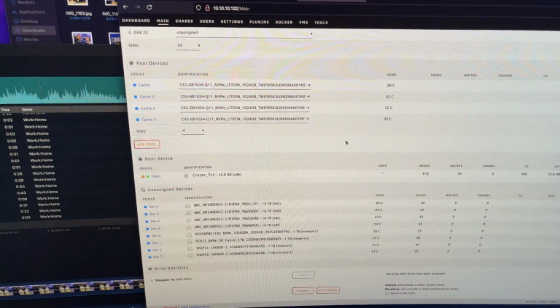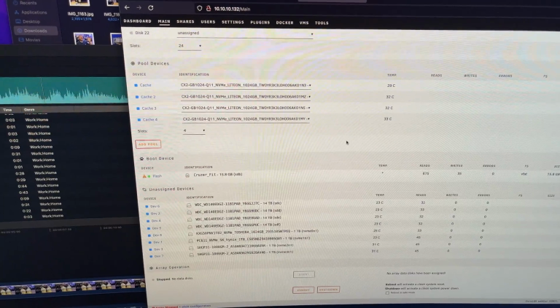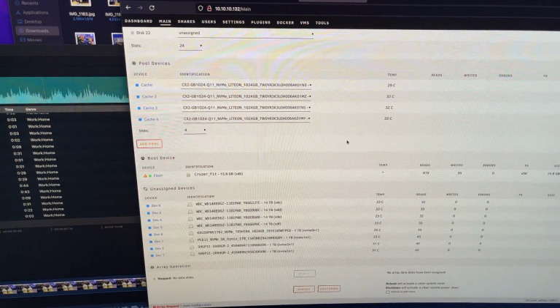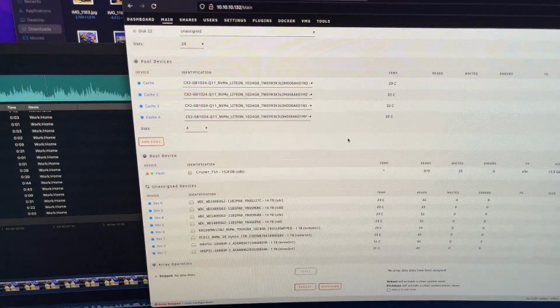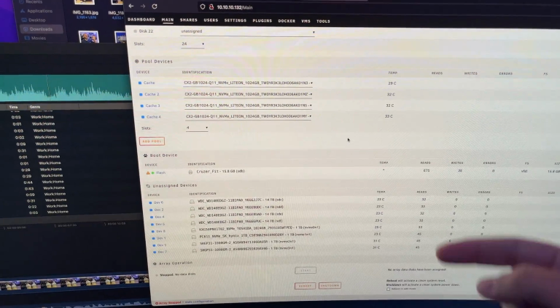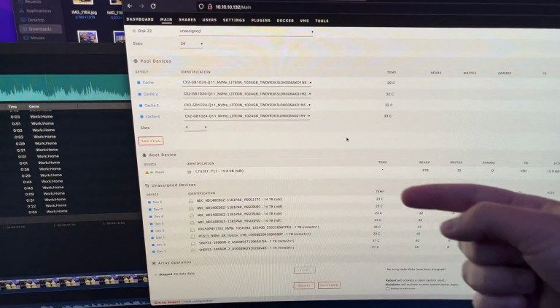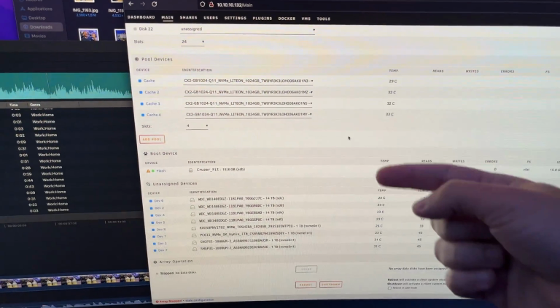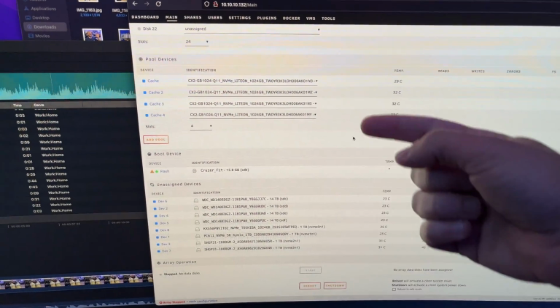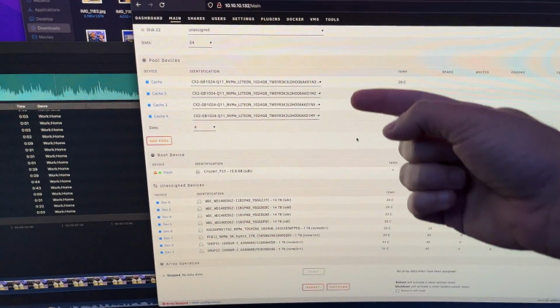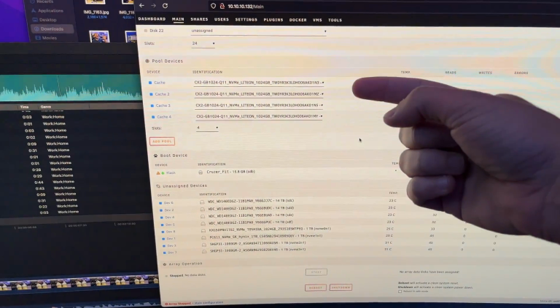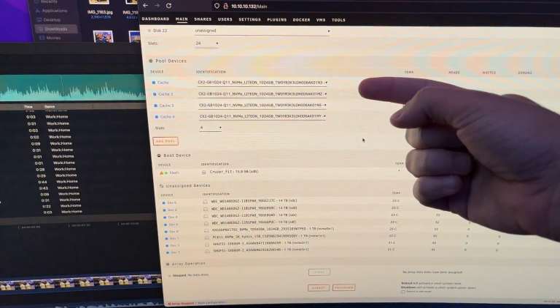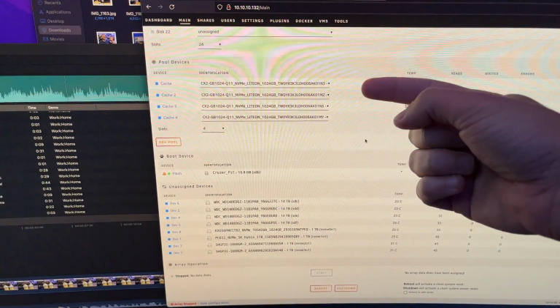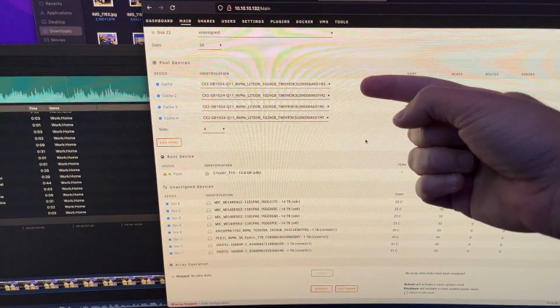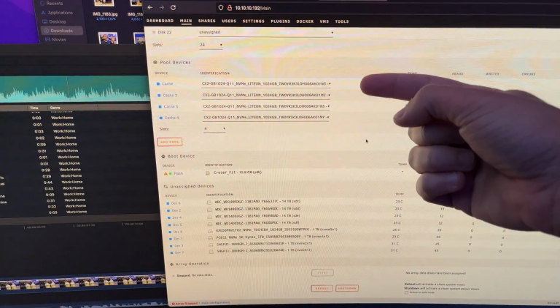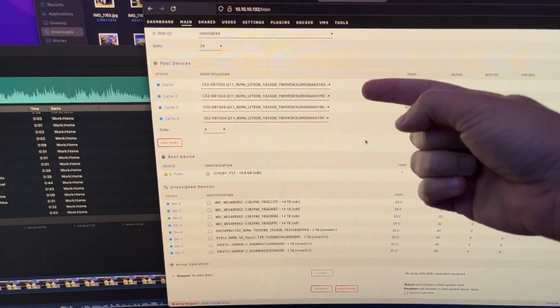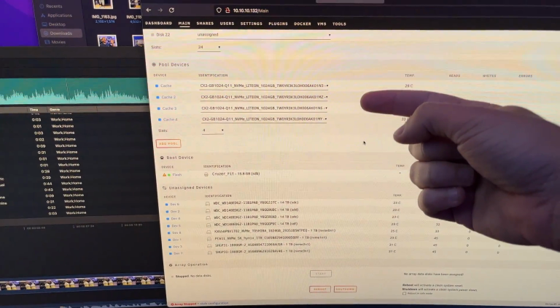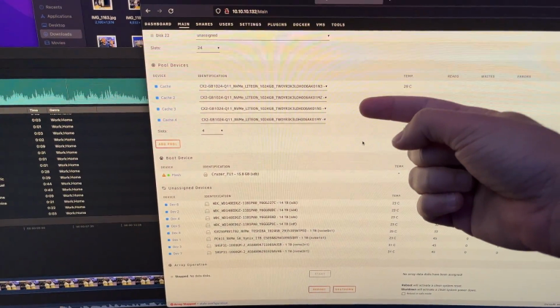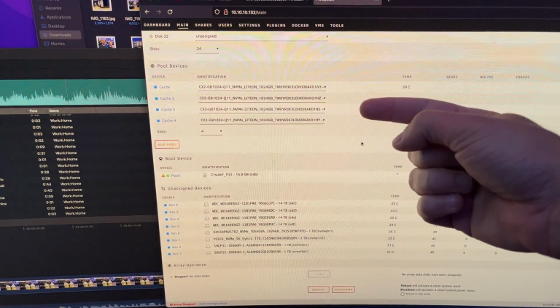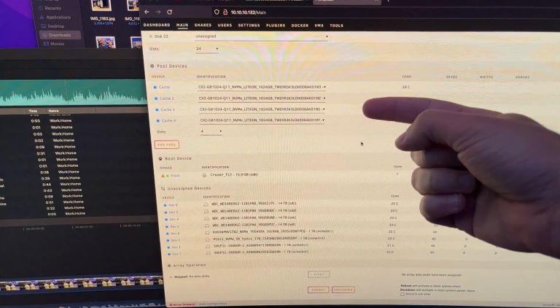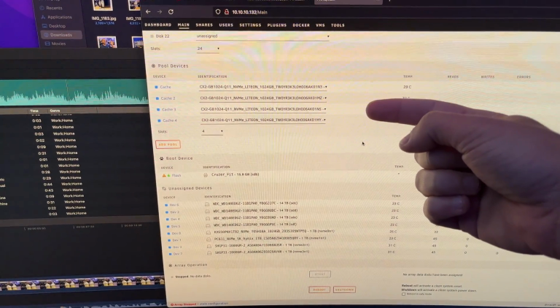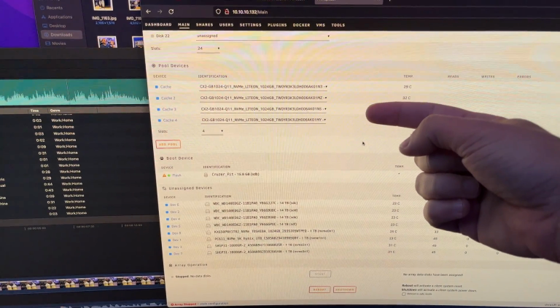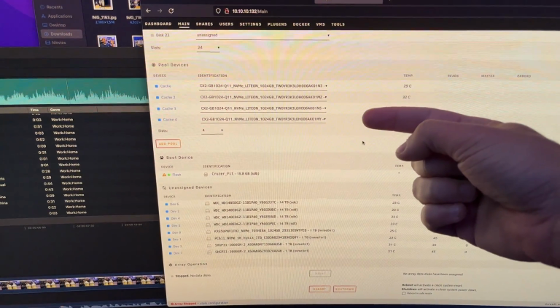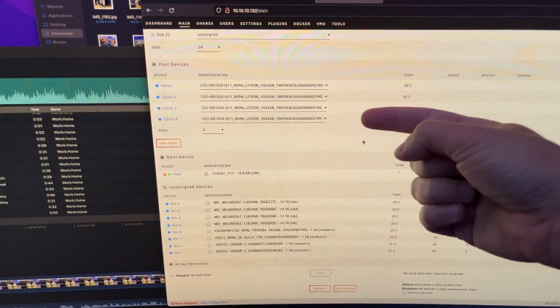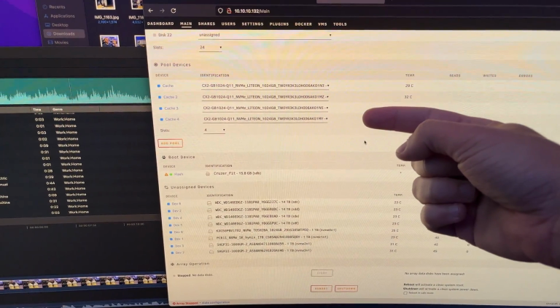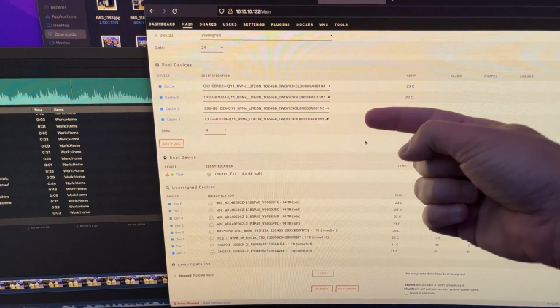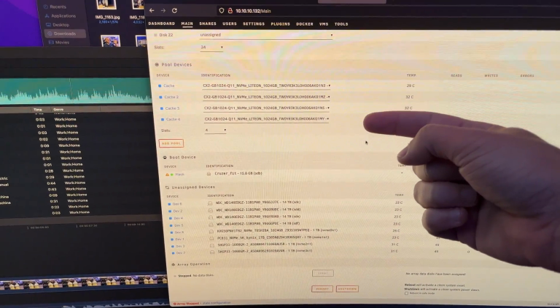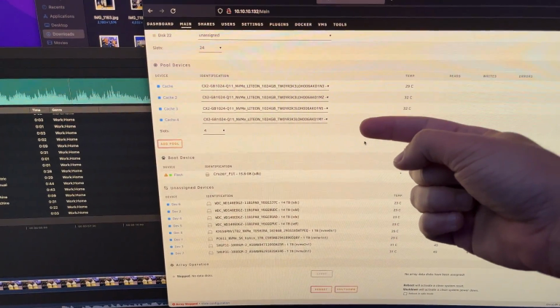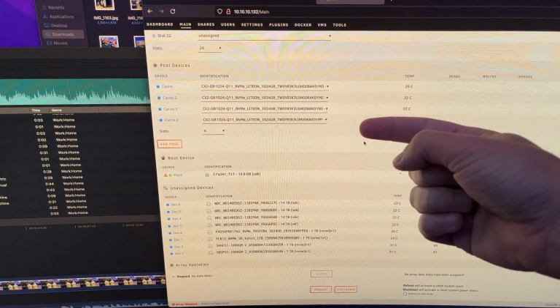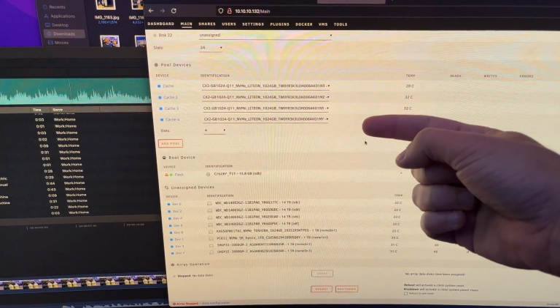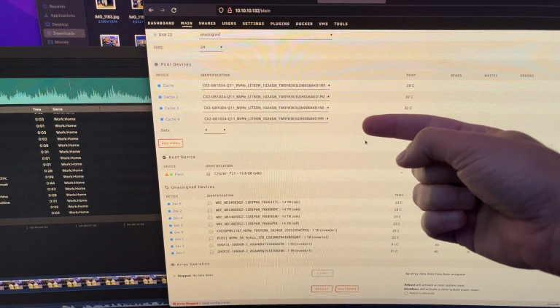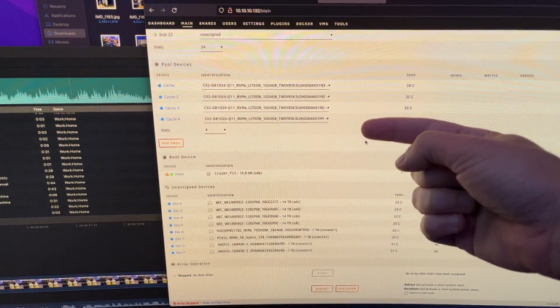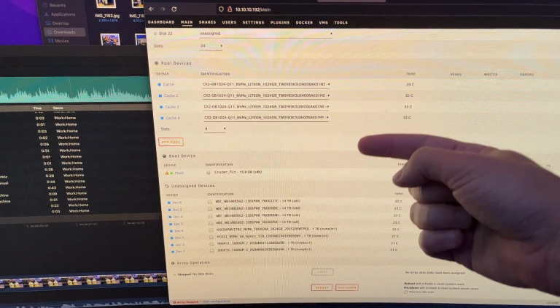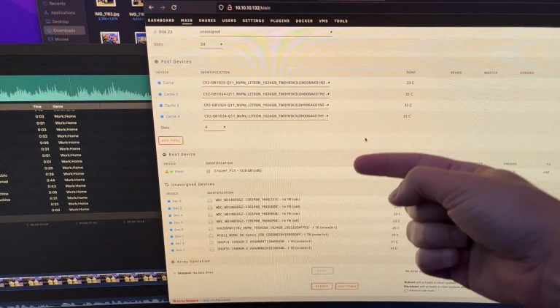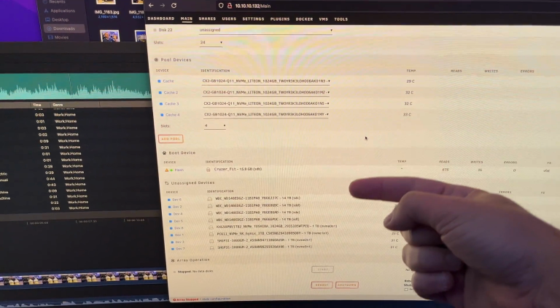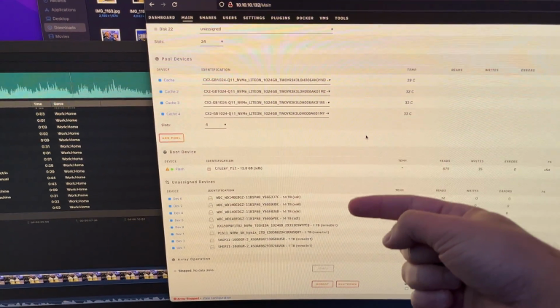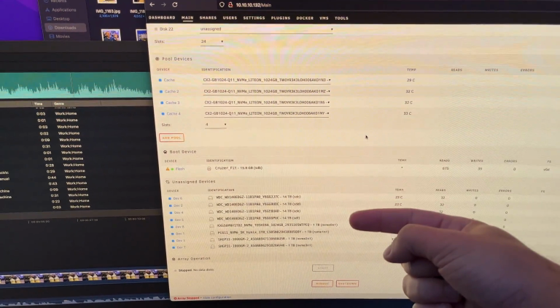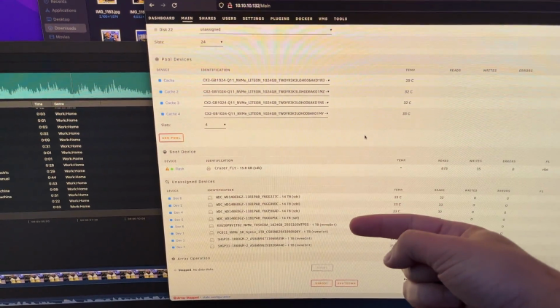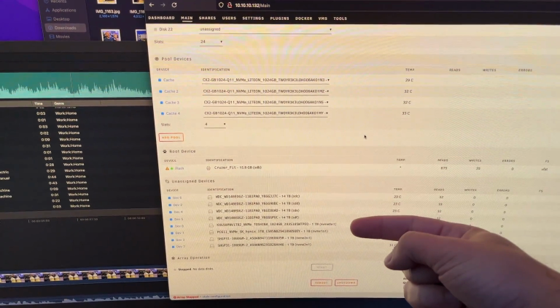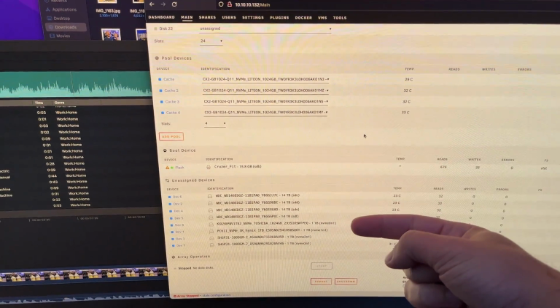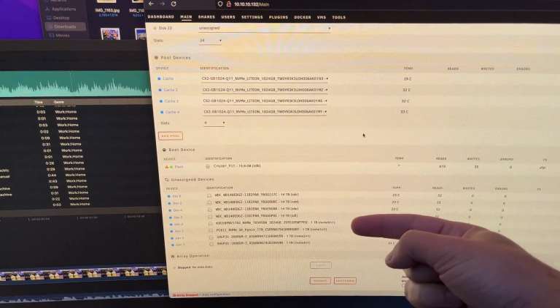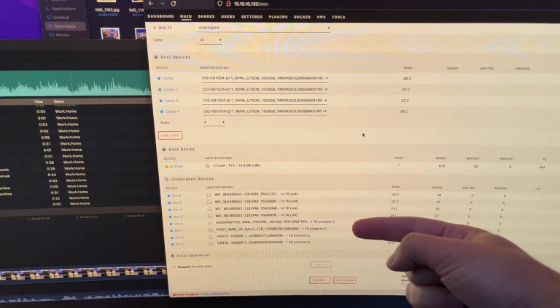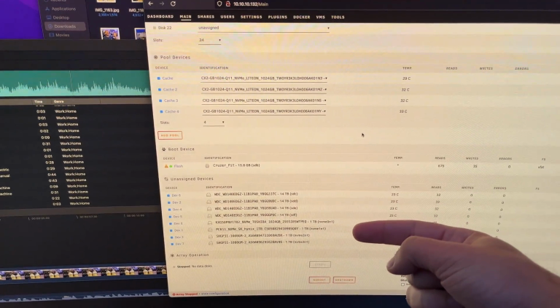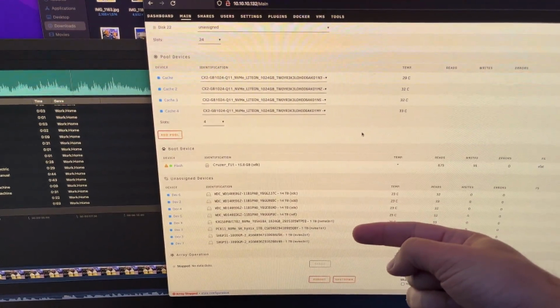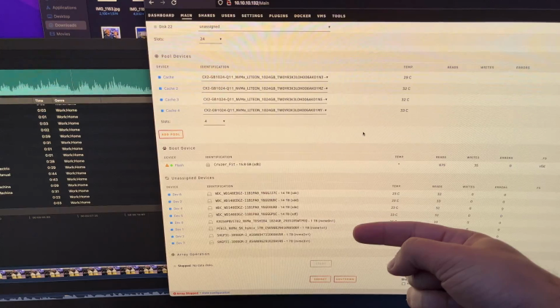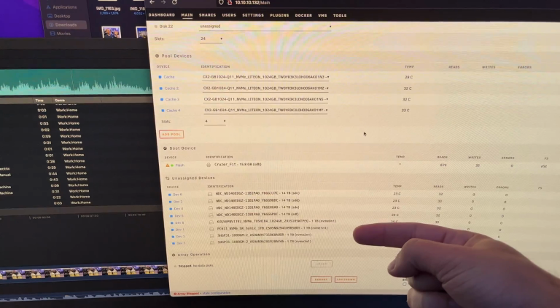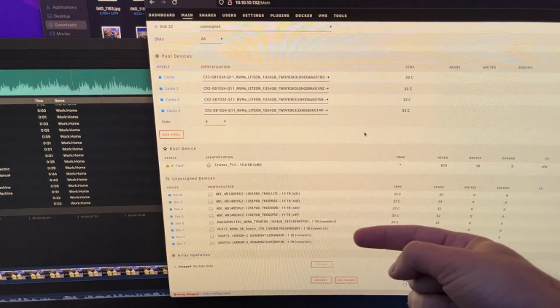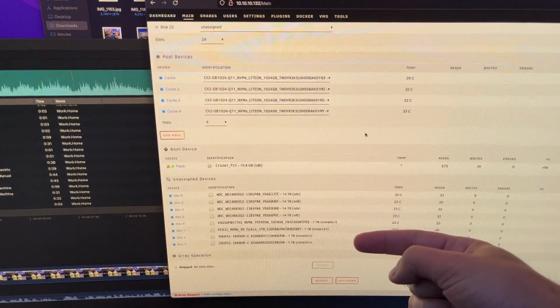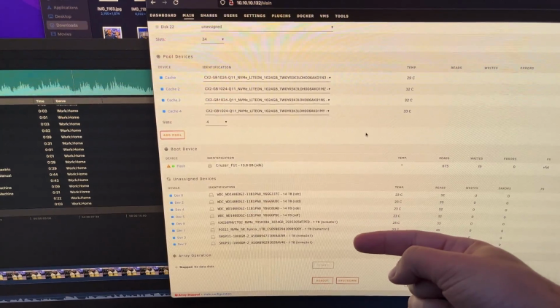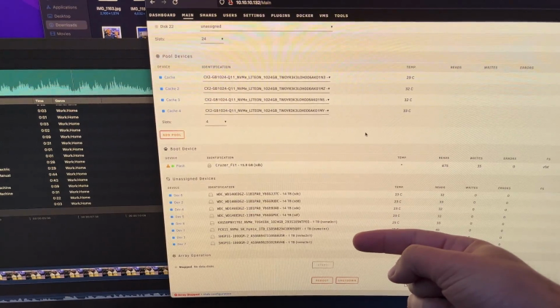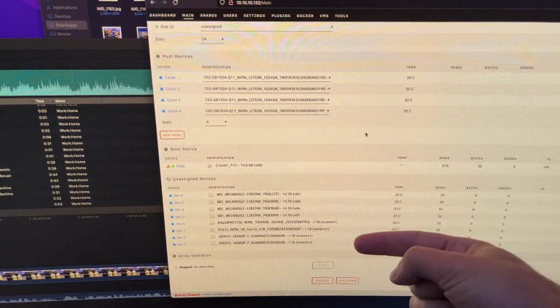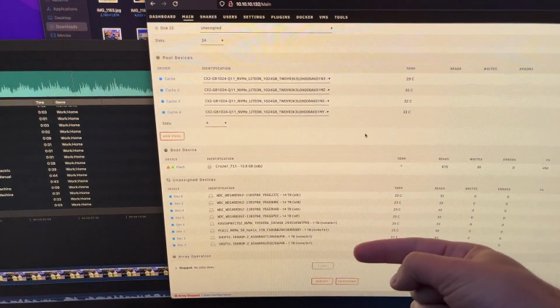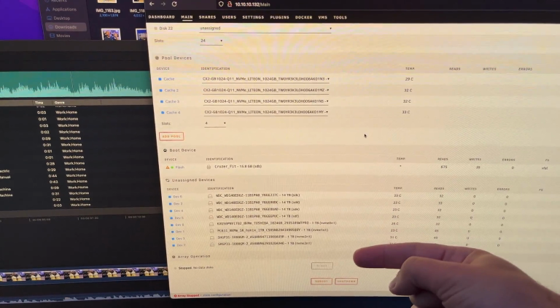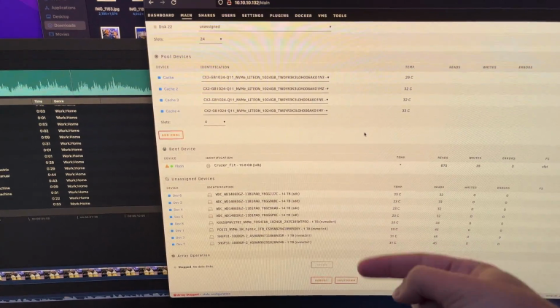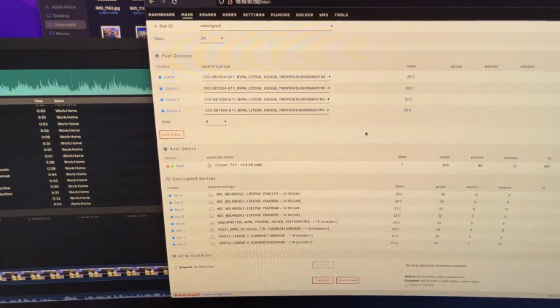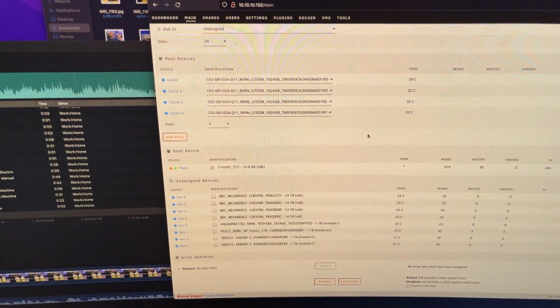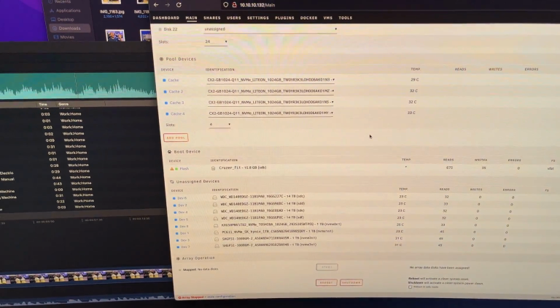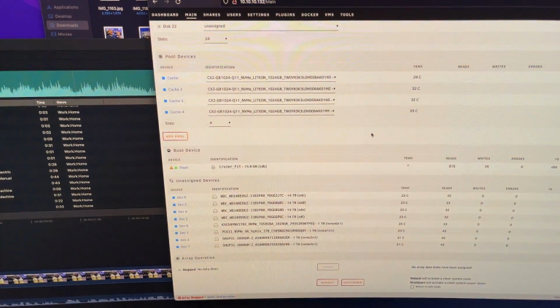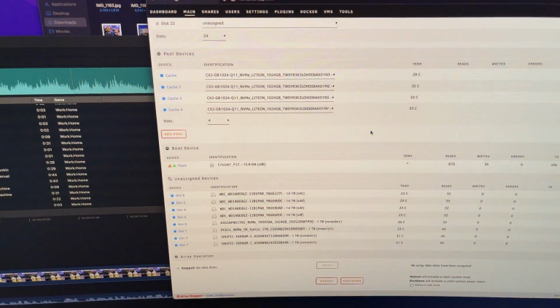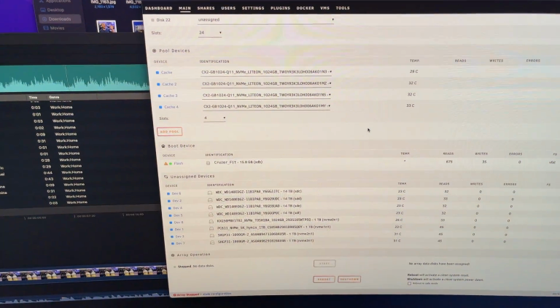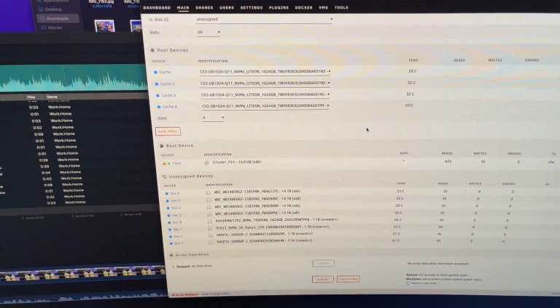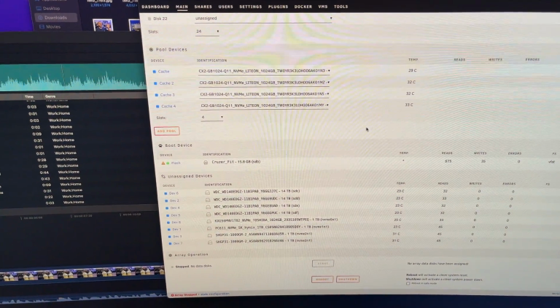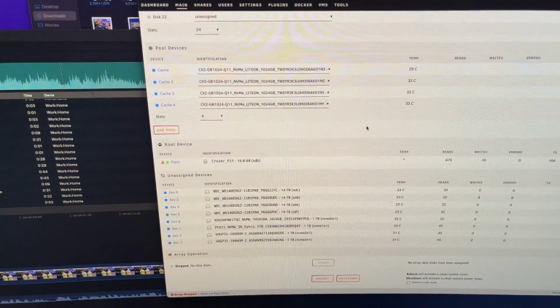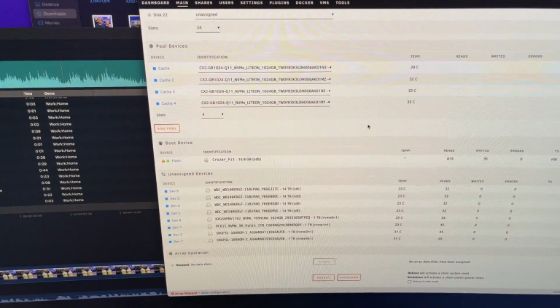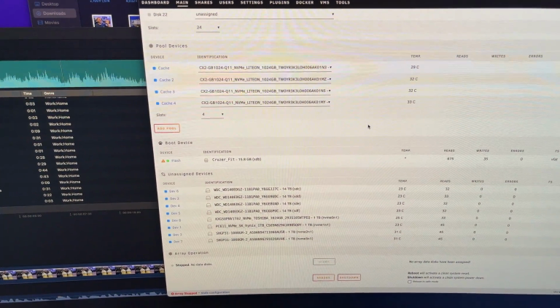All right, count them. One, two, three, four, five, six, seven, eight NVMe drives.